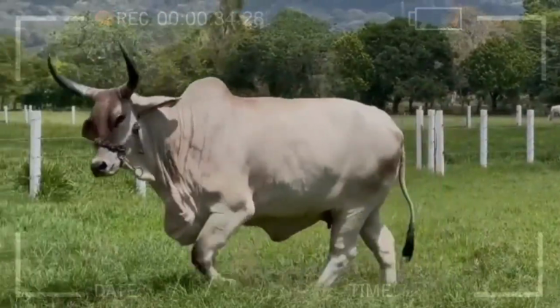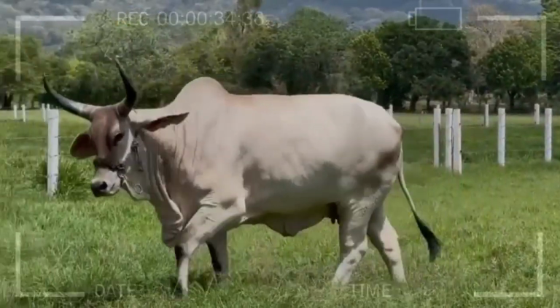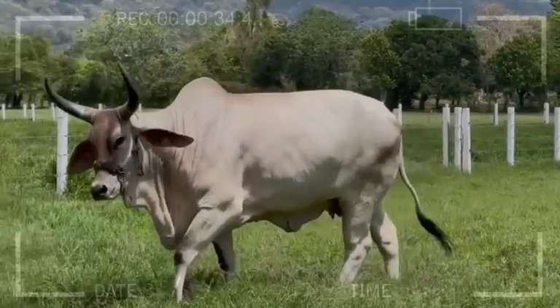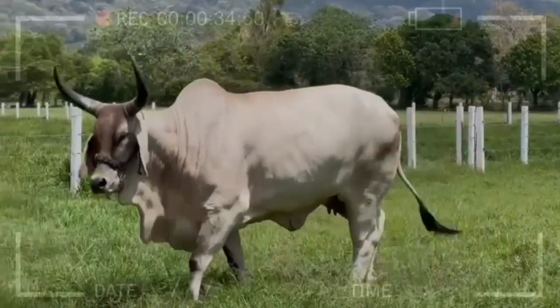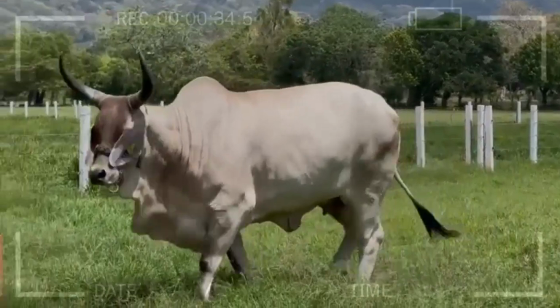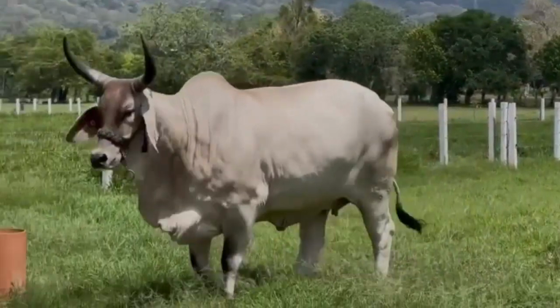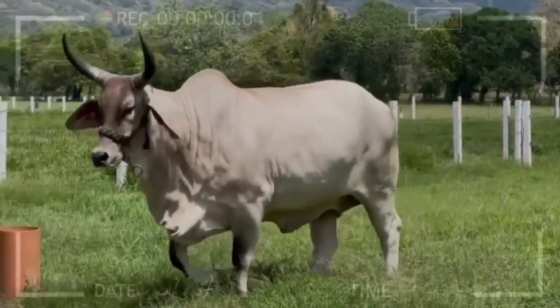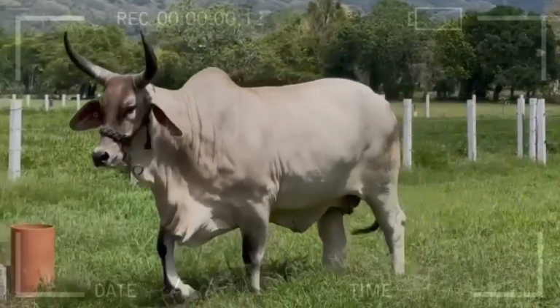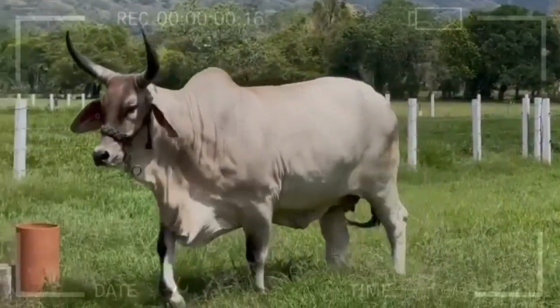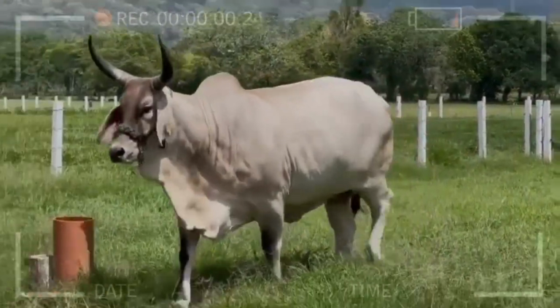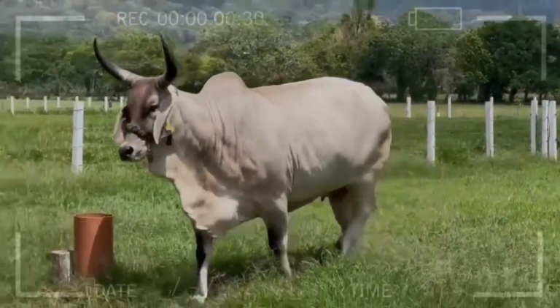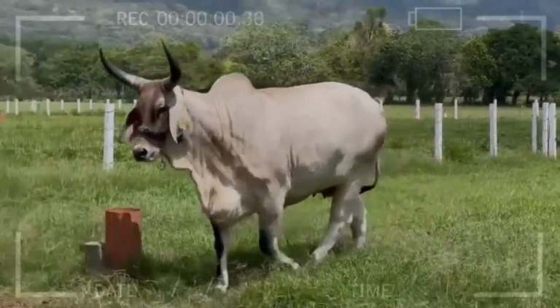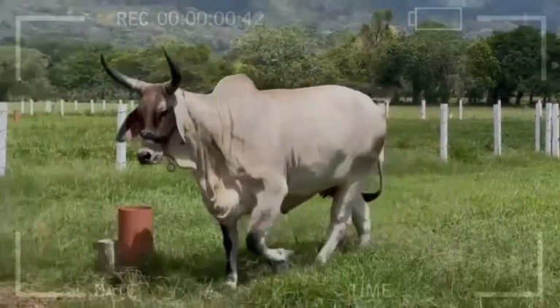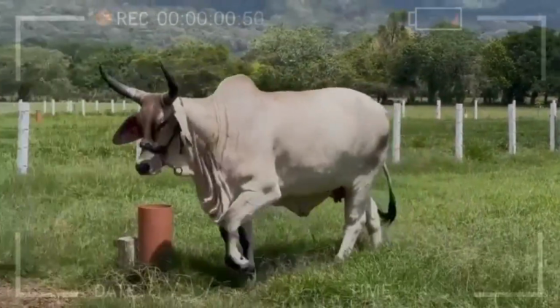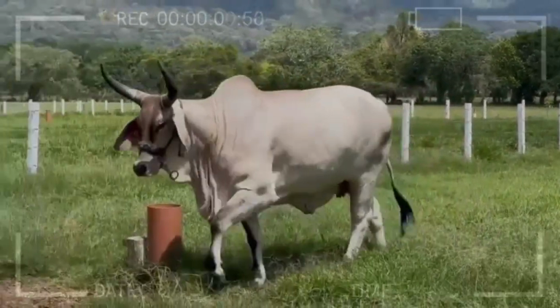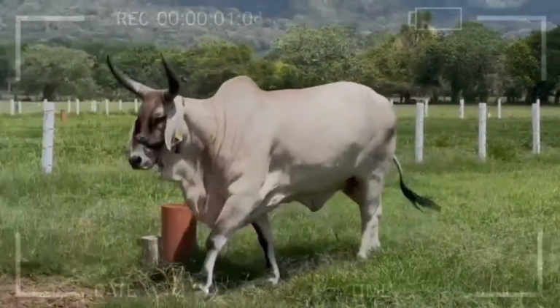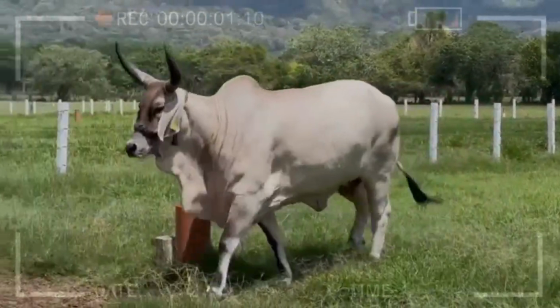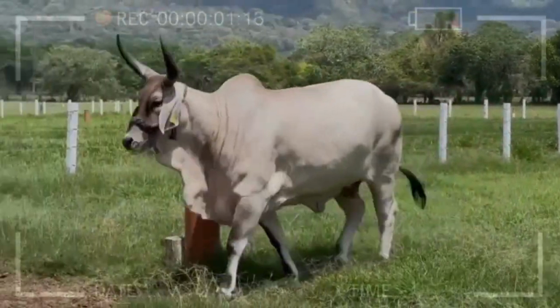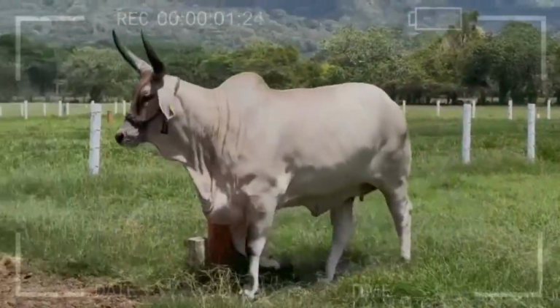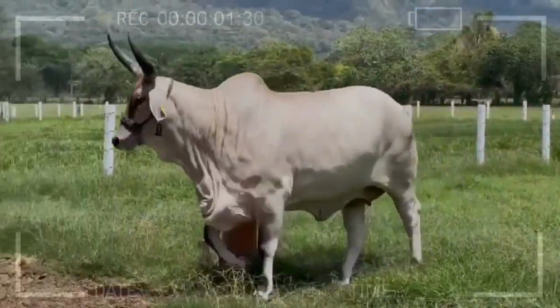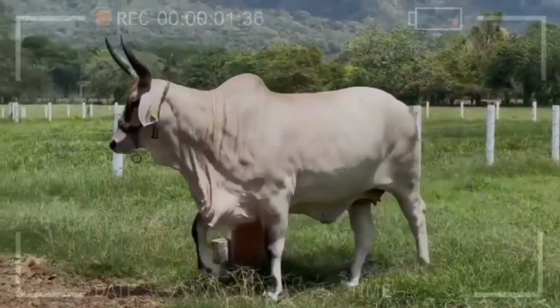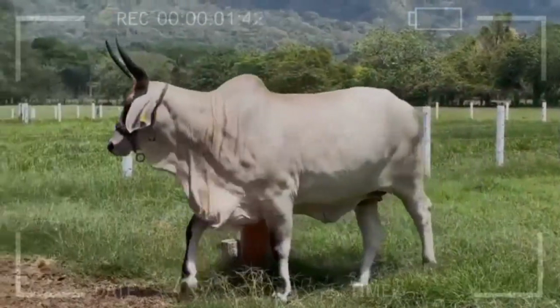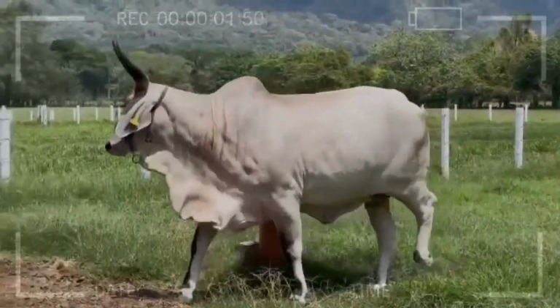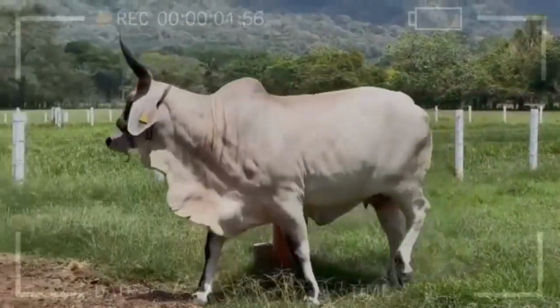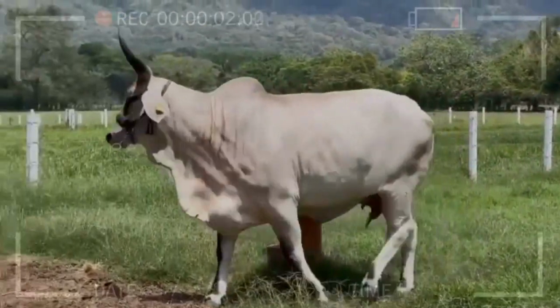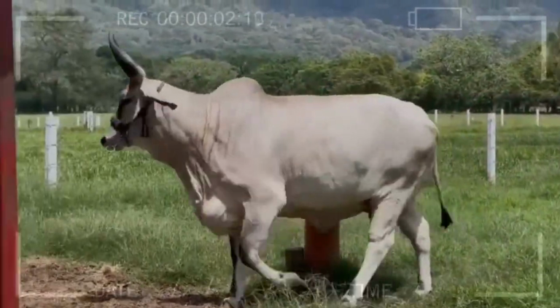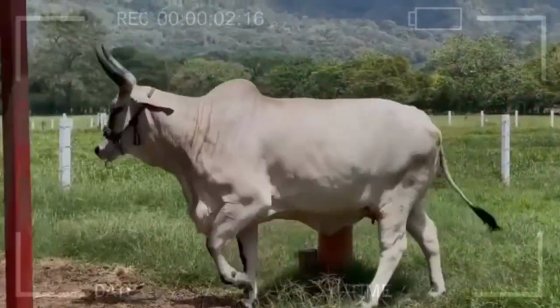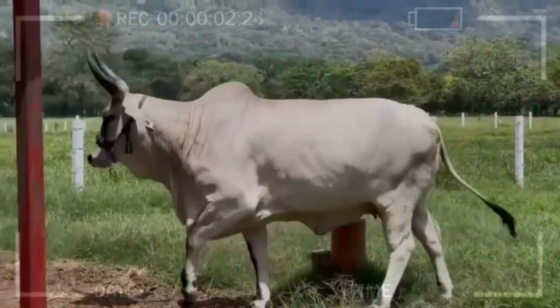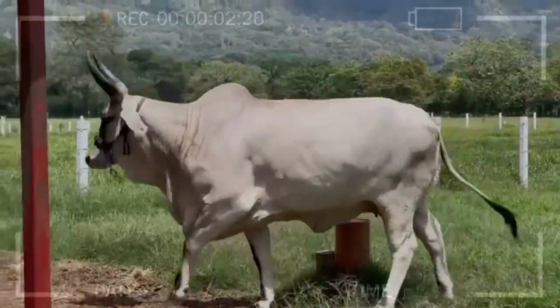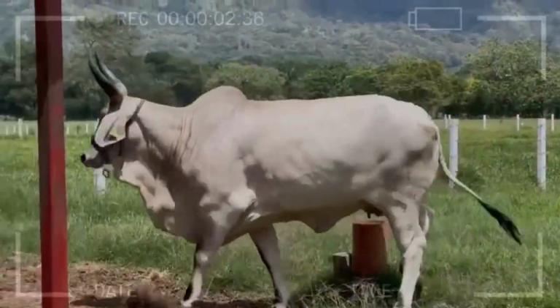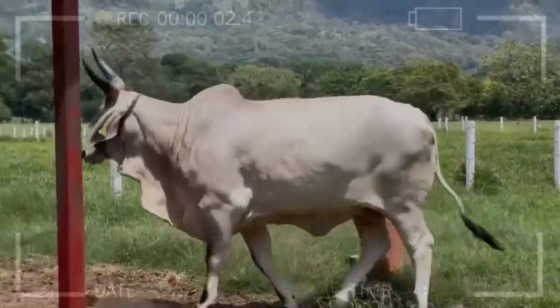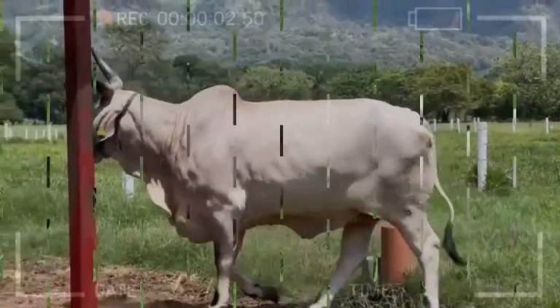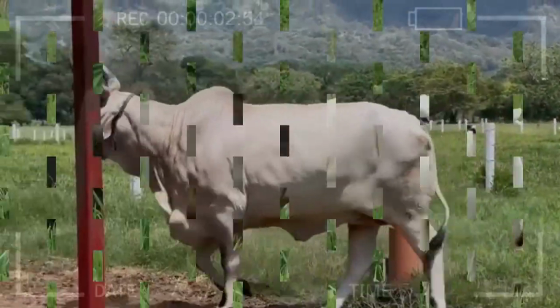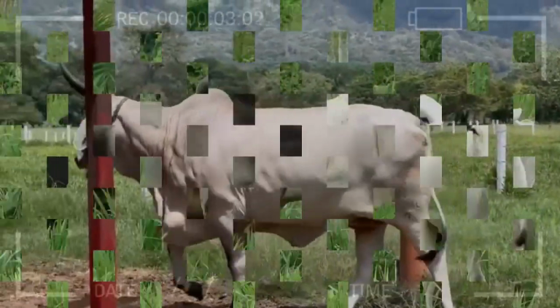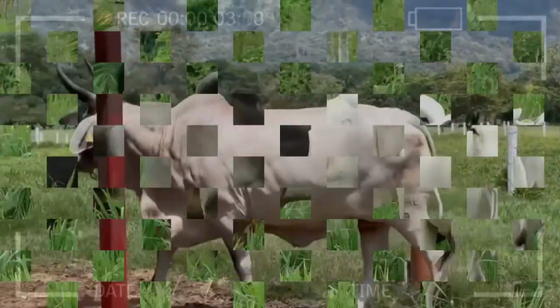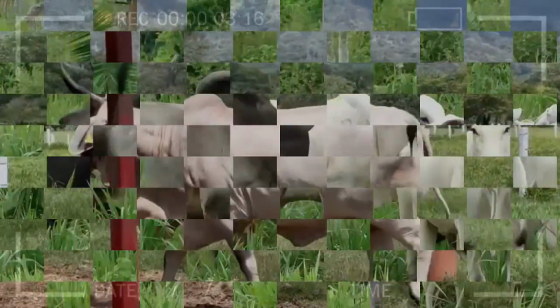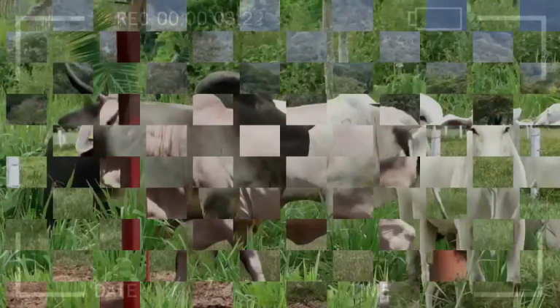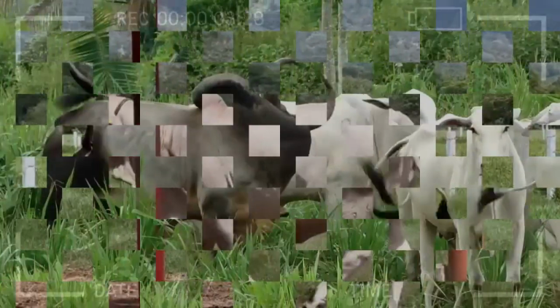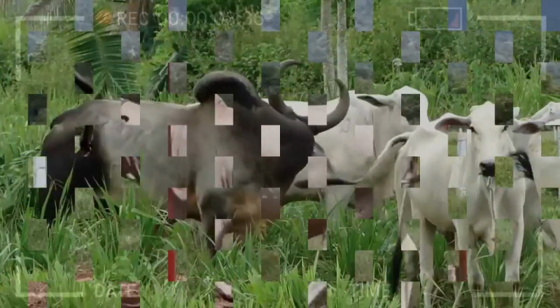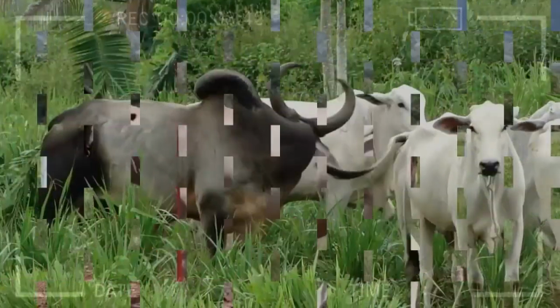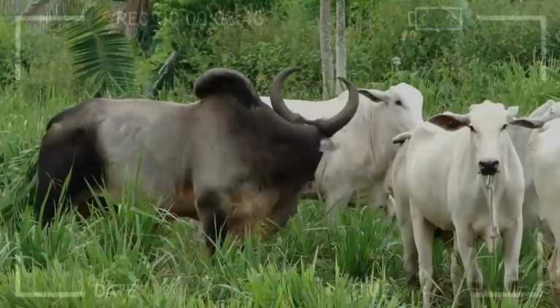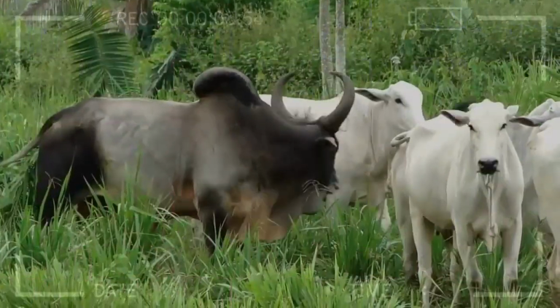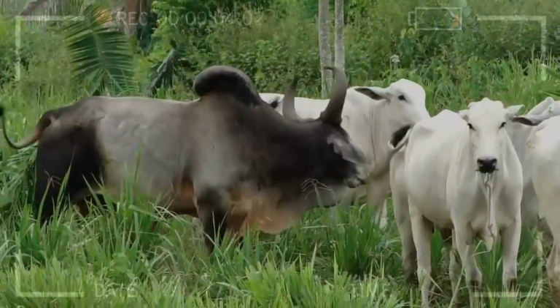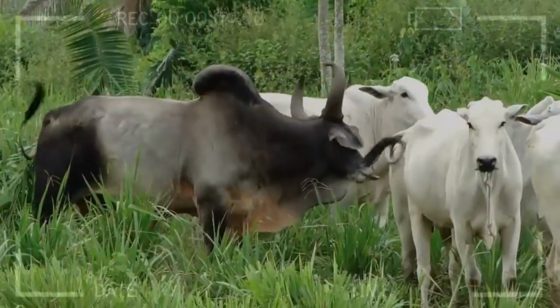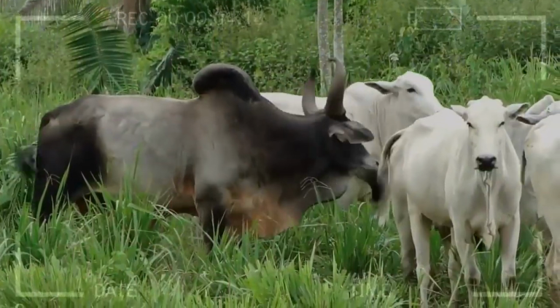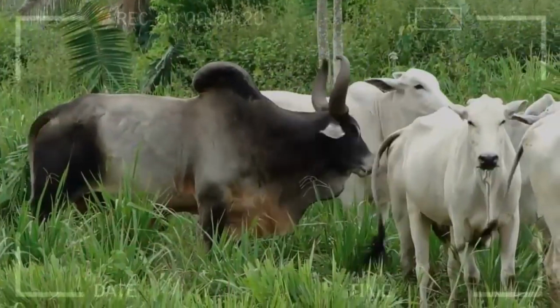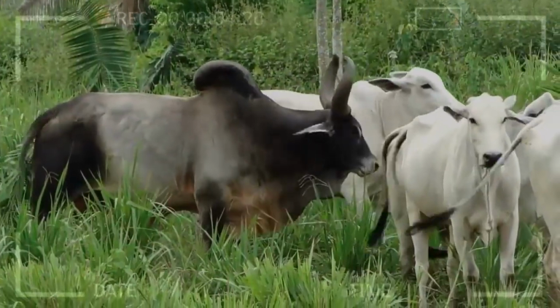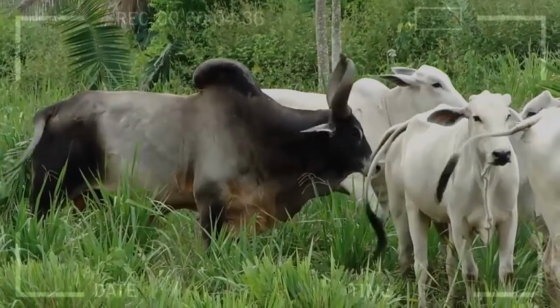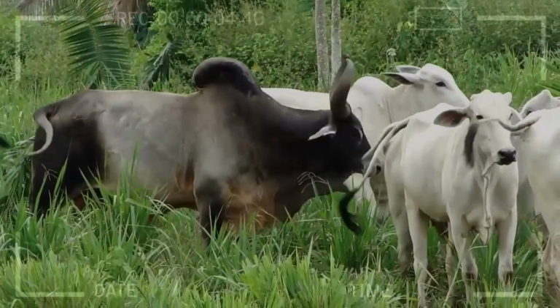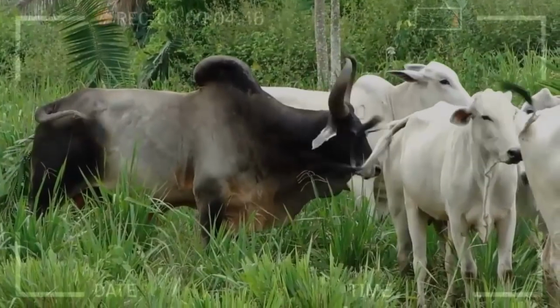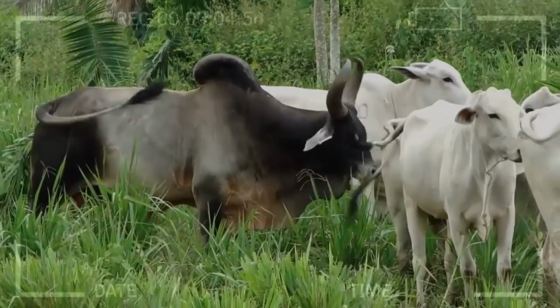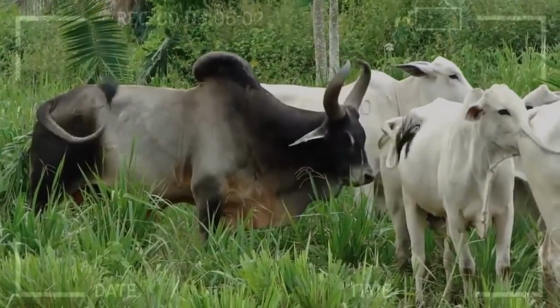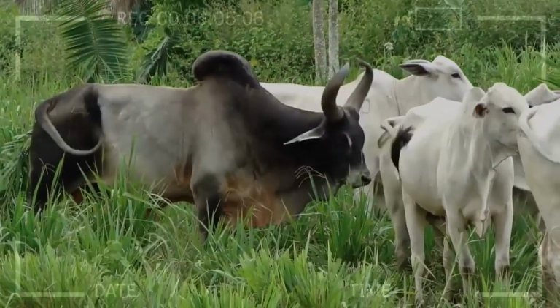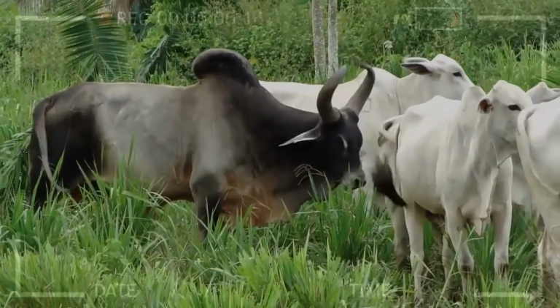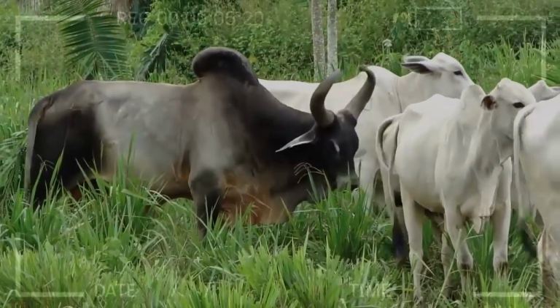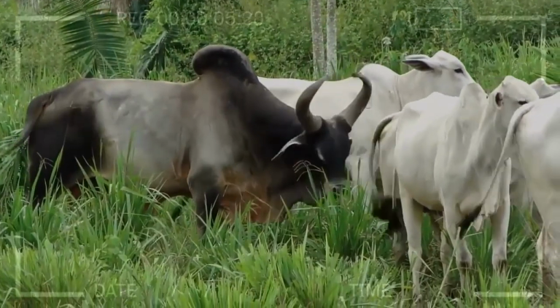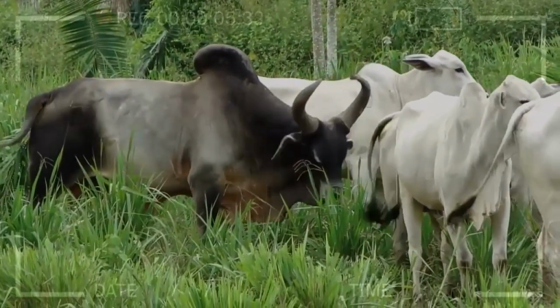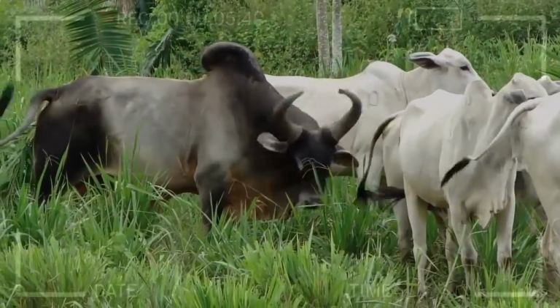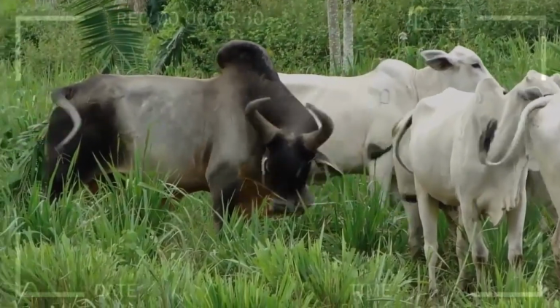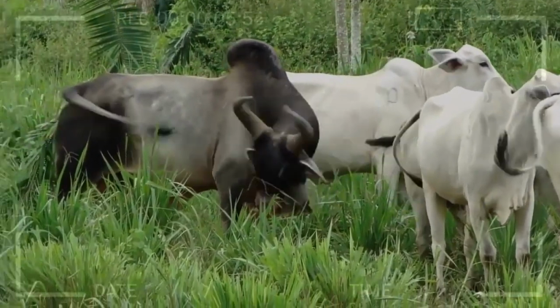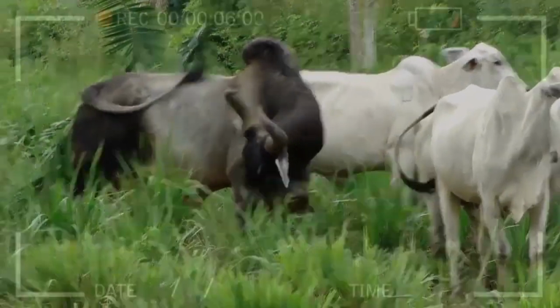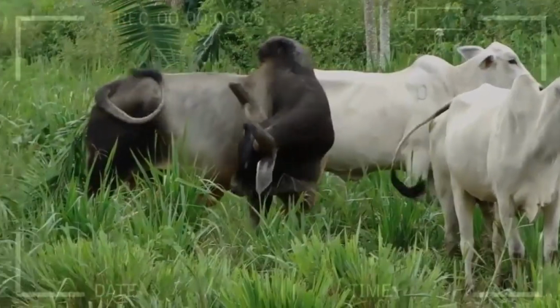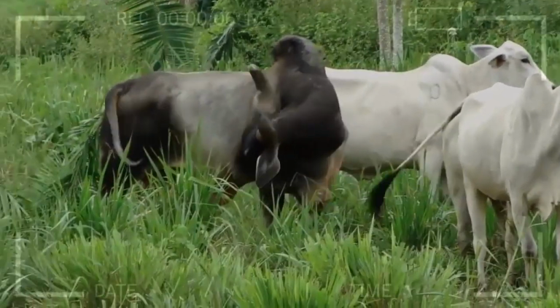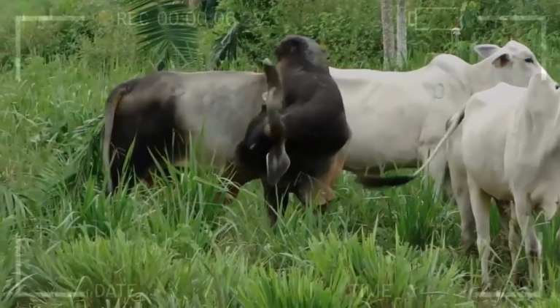We will thoroughly explore the docility of Guzarot cattle, their physical characteristics, their history, and the benefits of breeding this special breed.